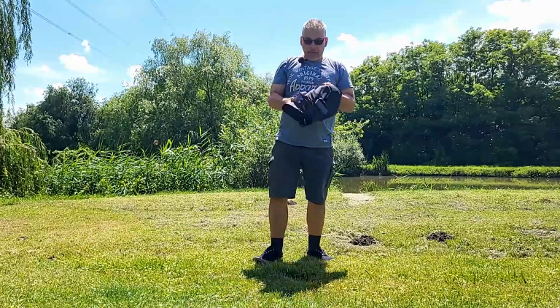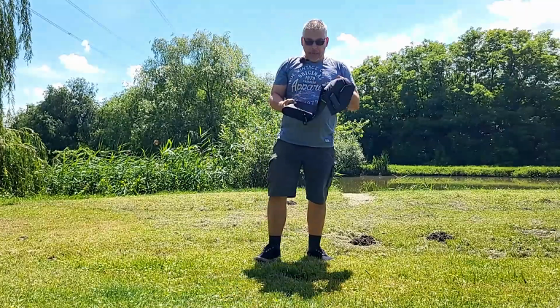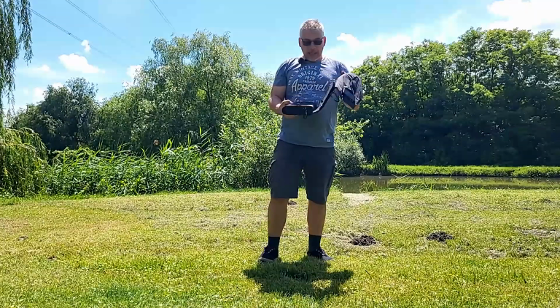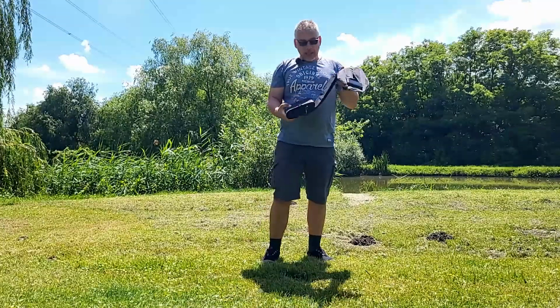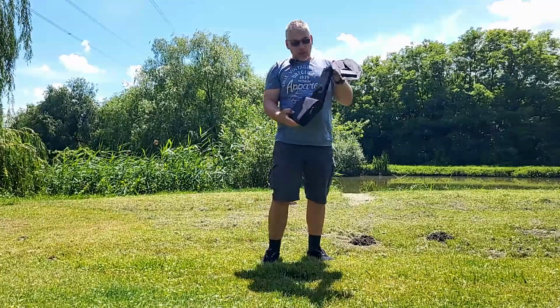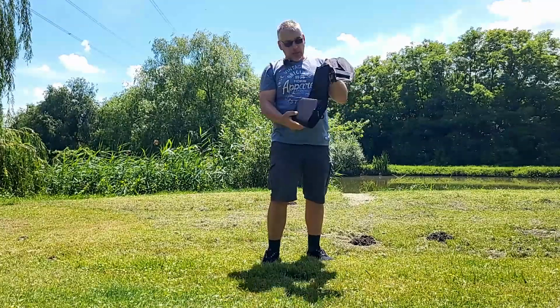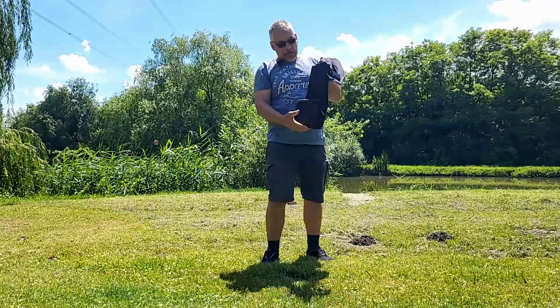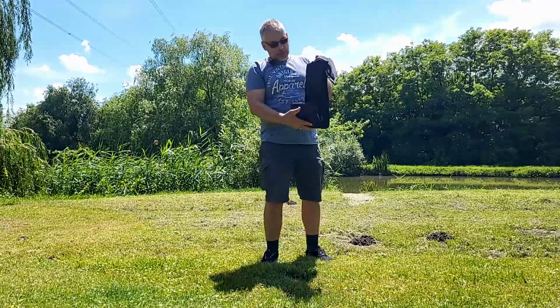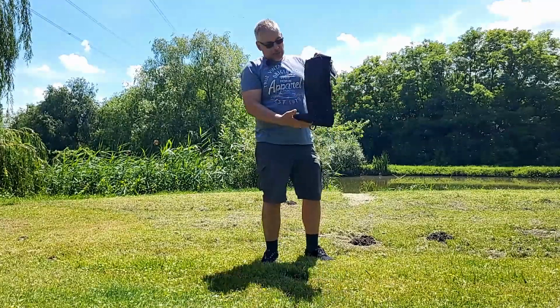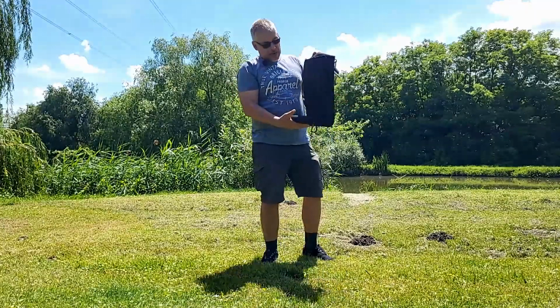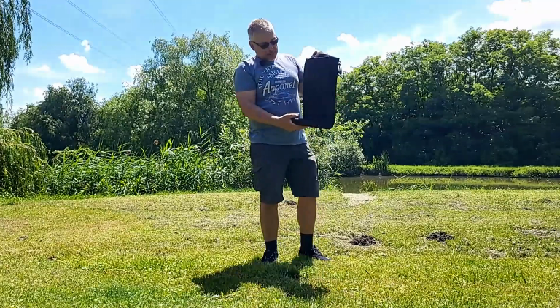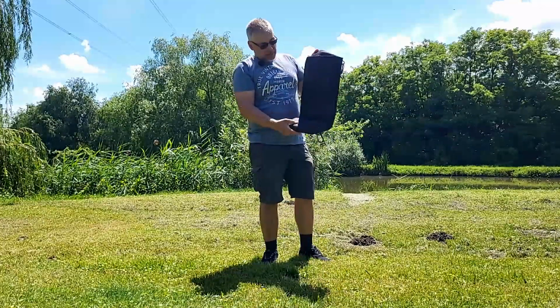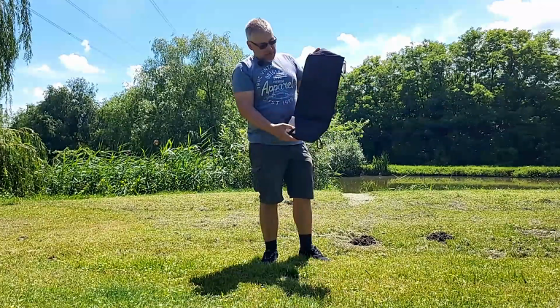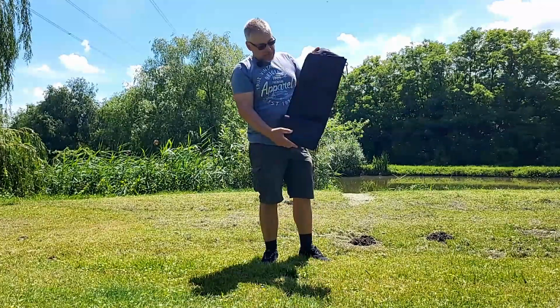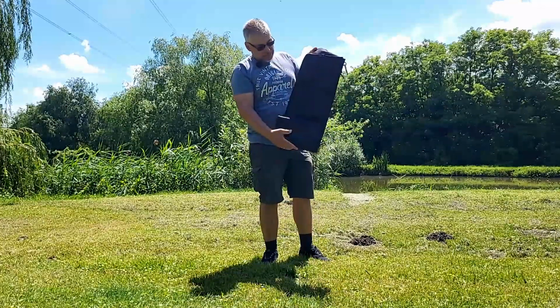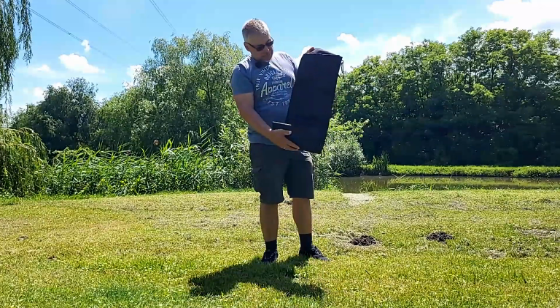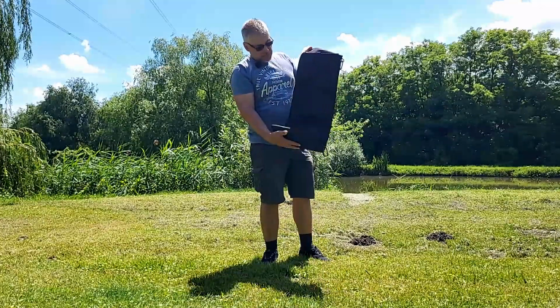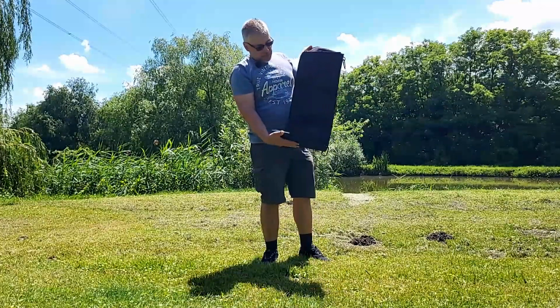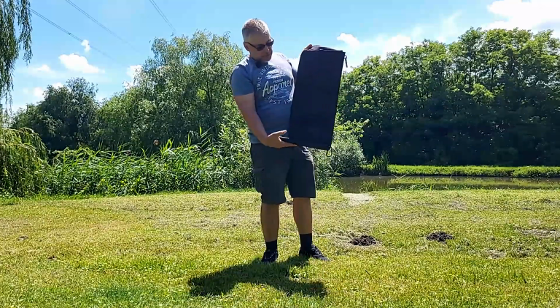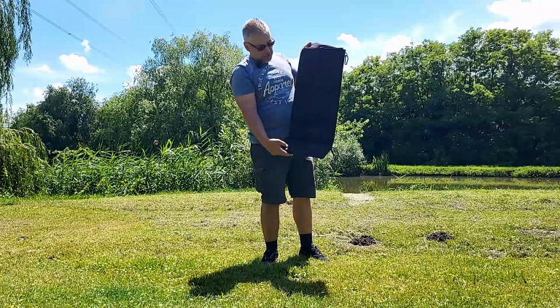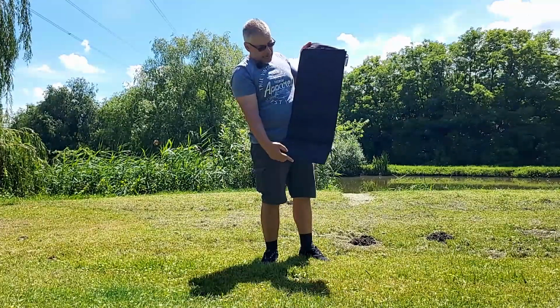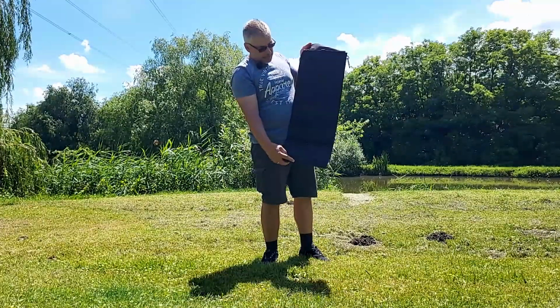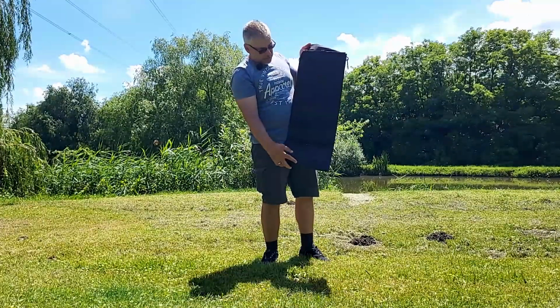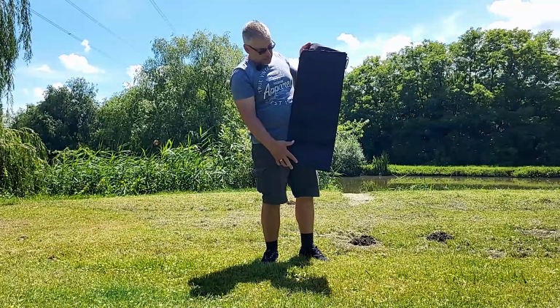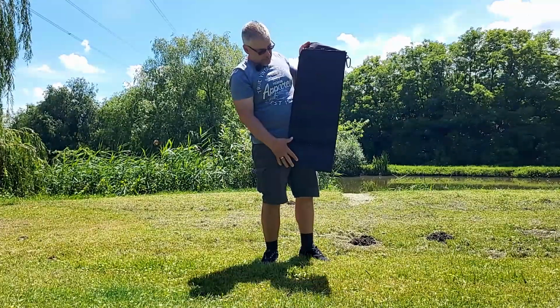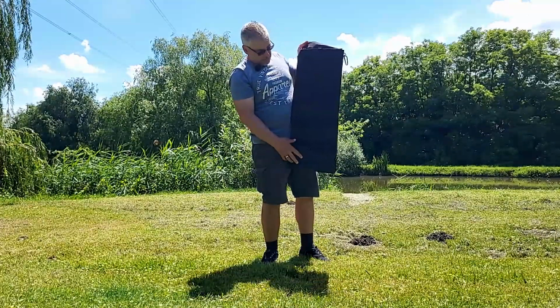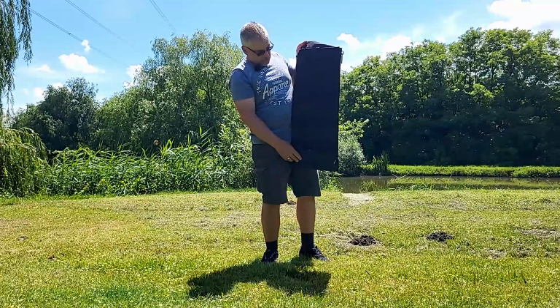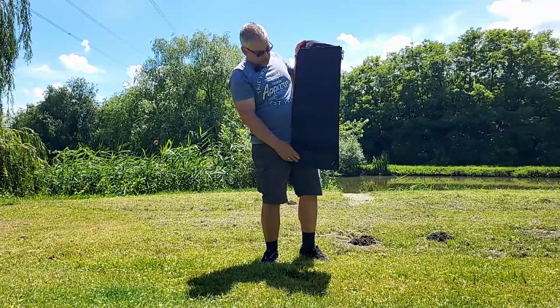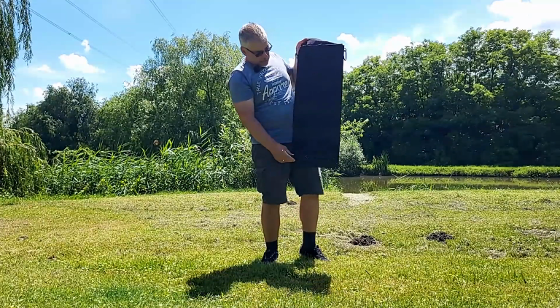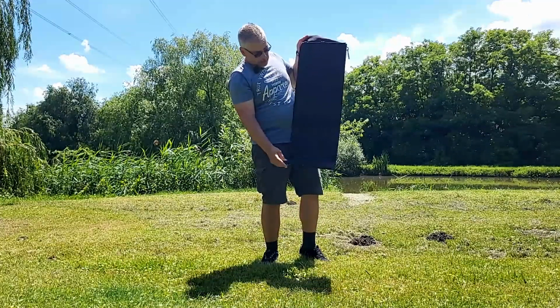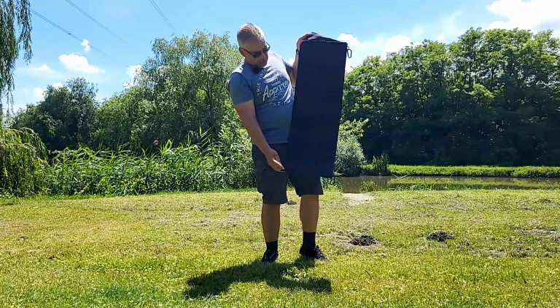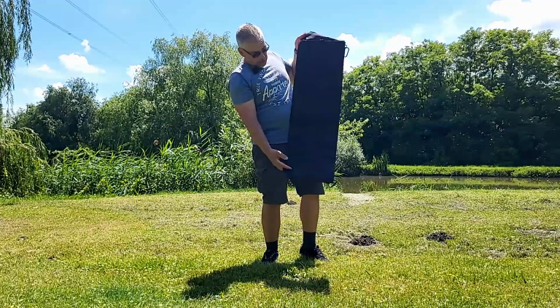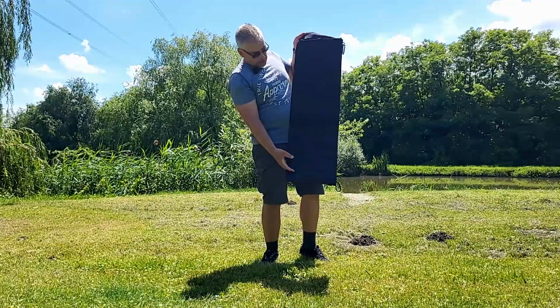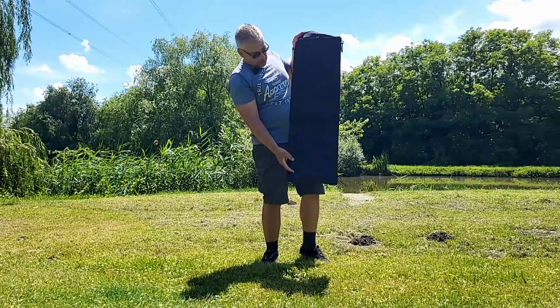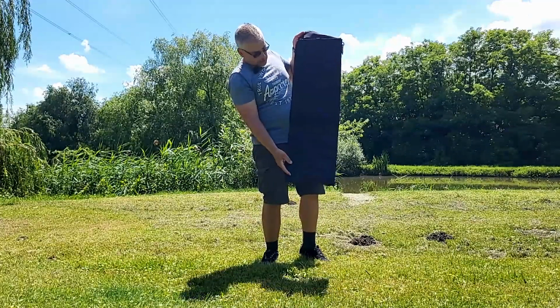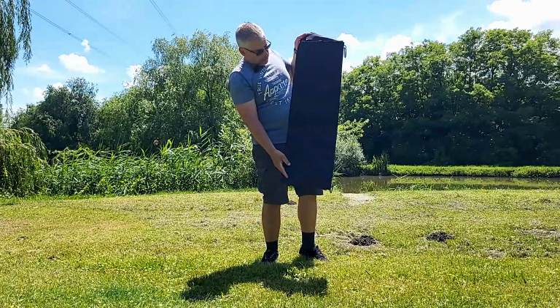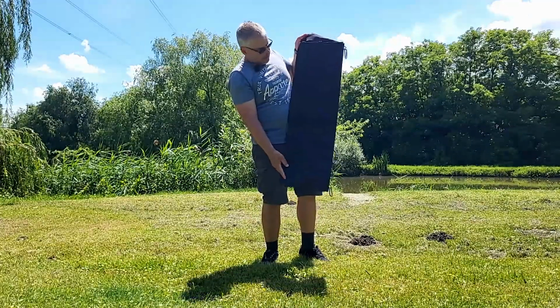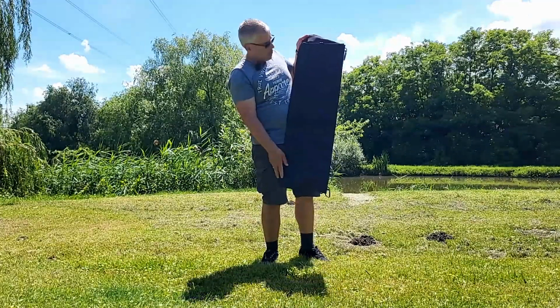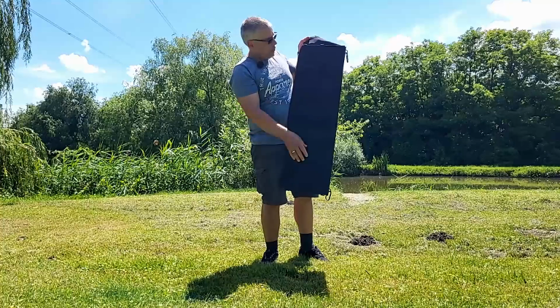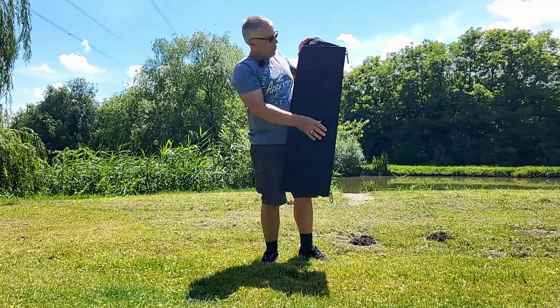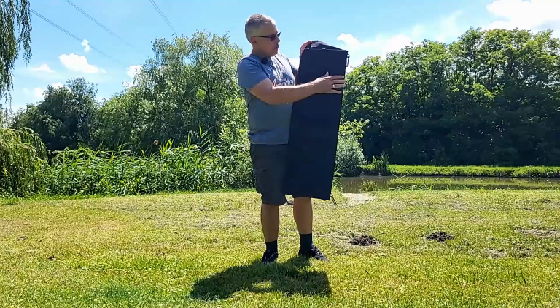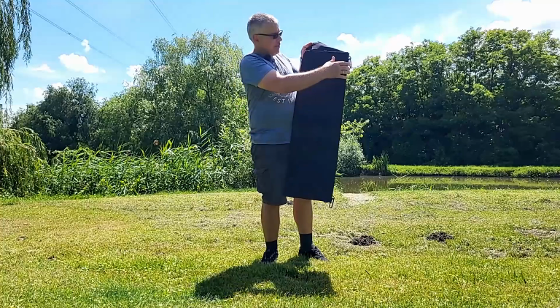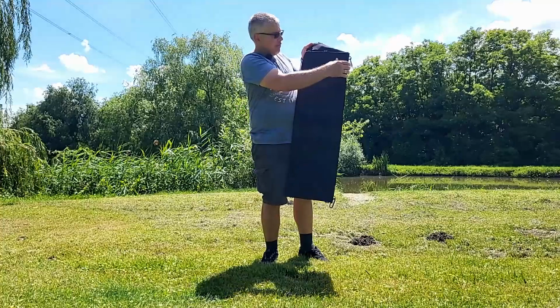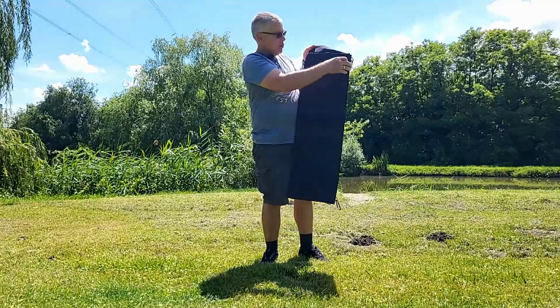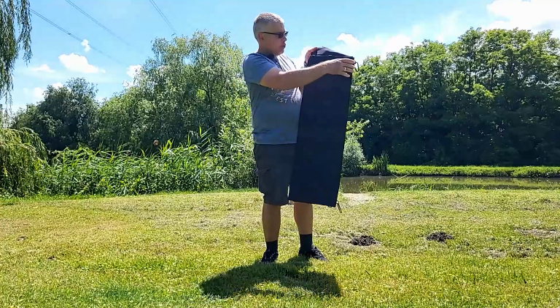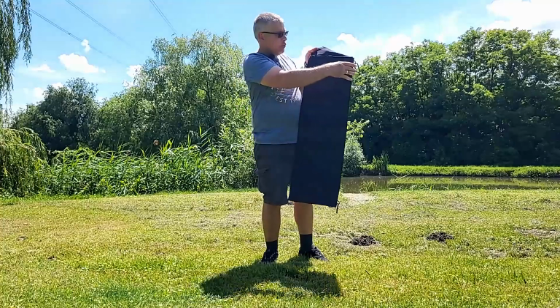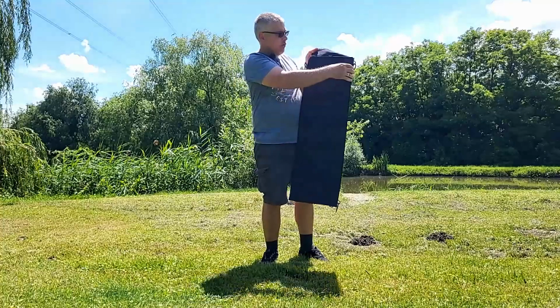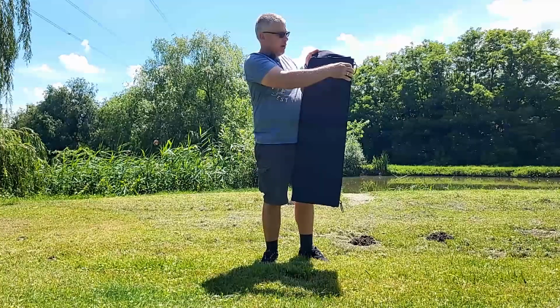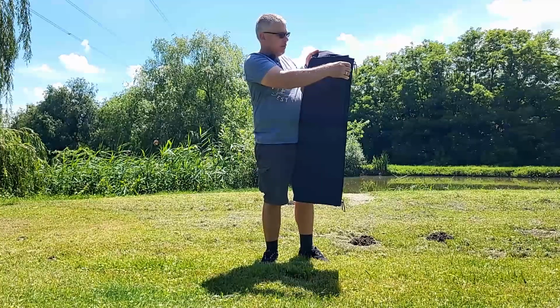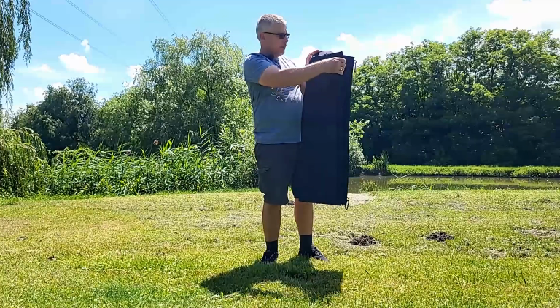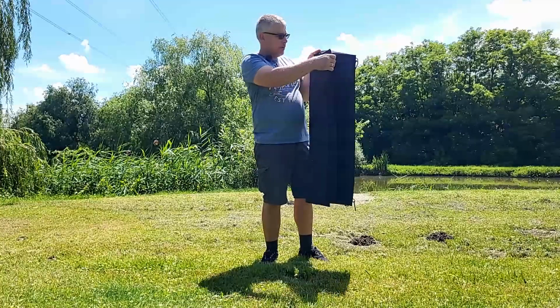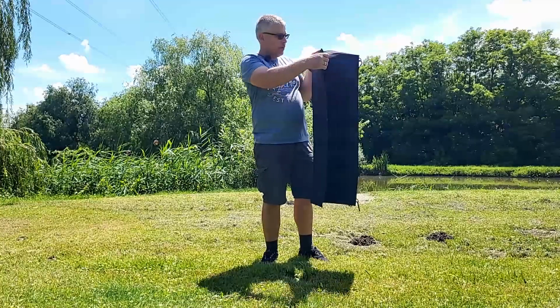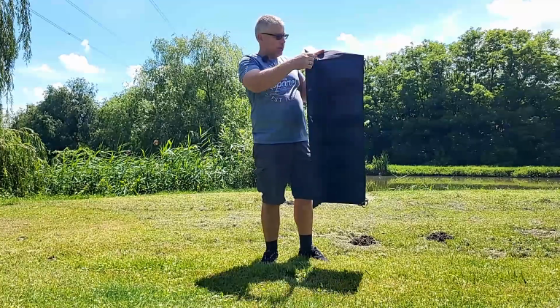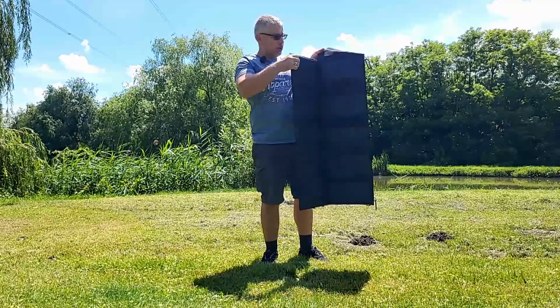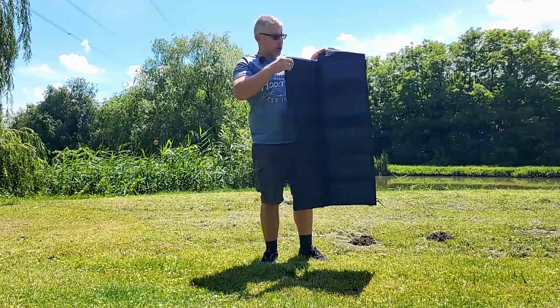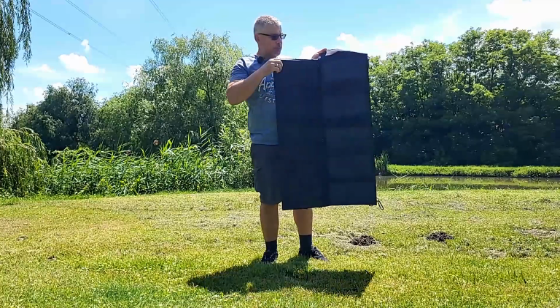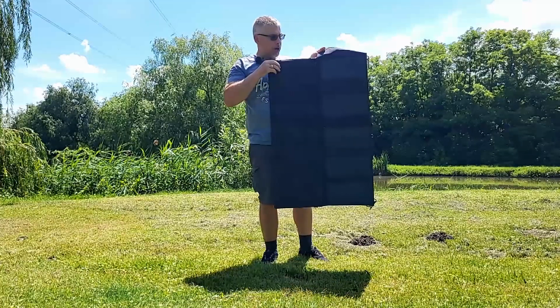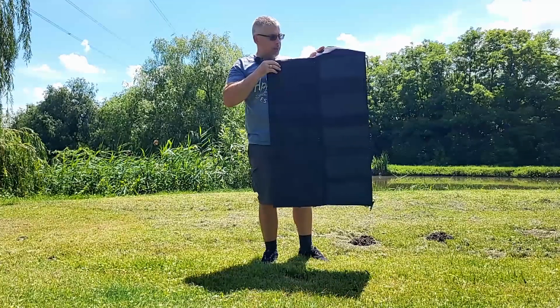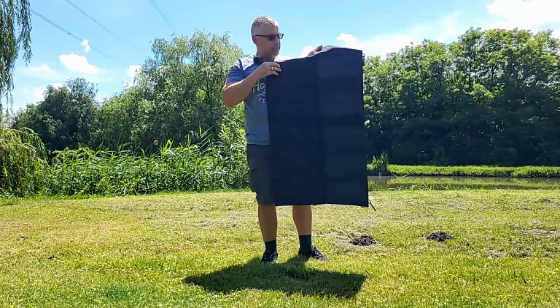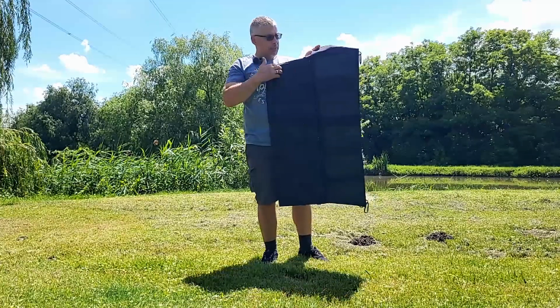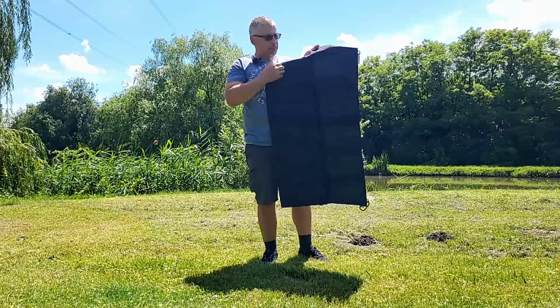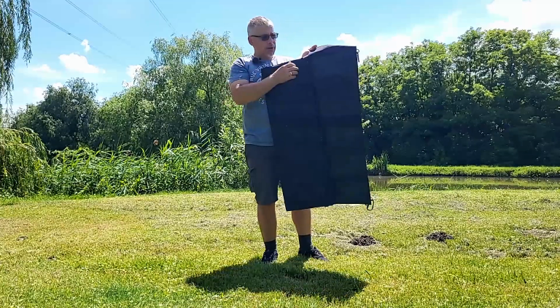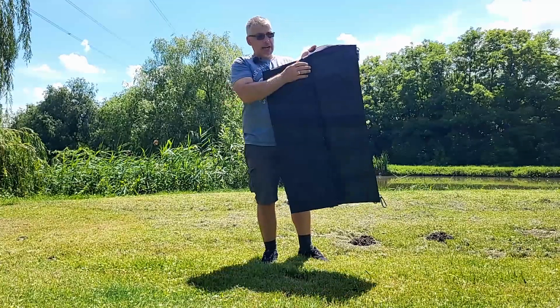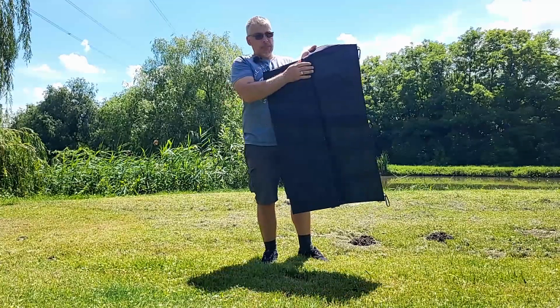This is the same thing. This is a solar panel, as you can see, made of a few small panels.